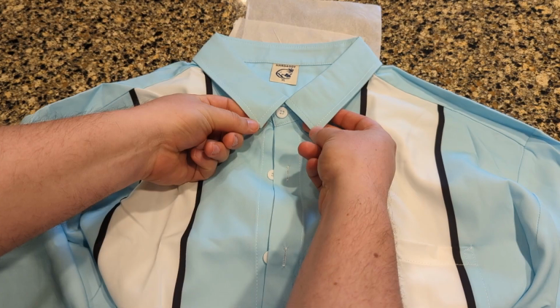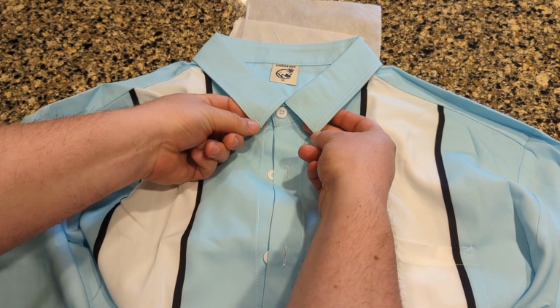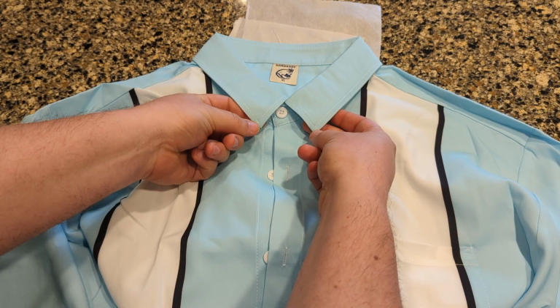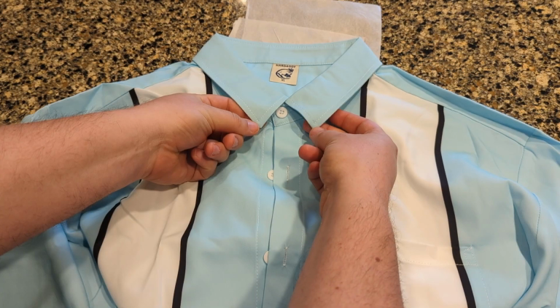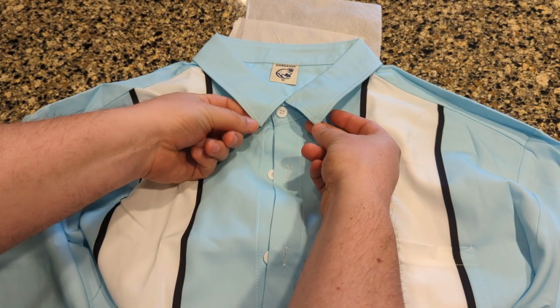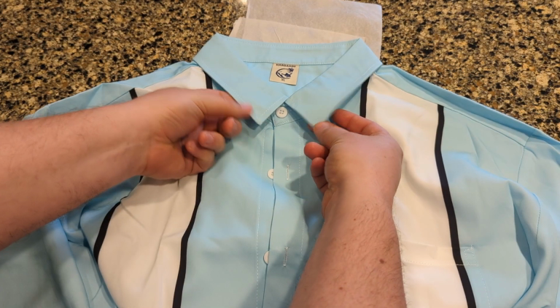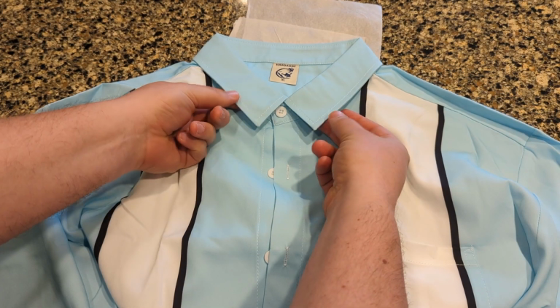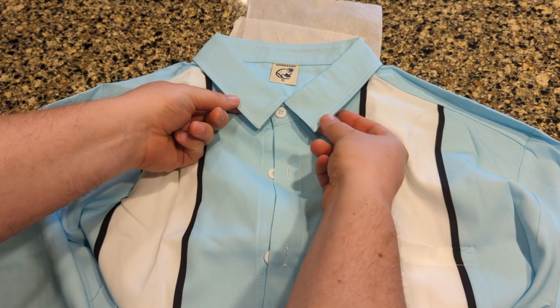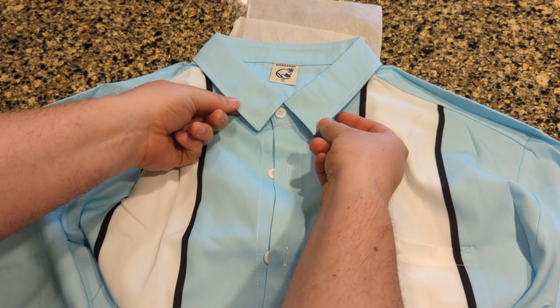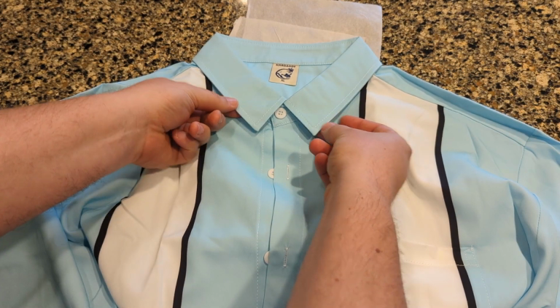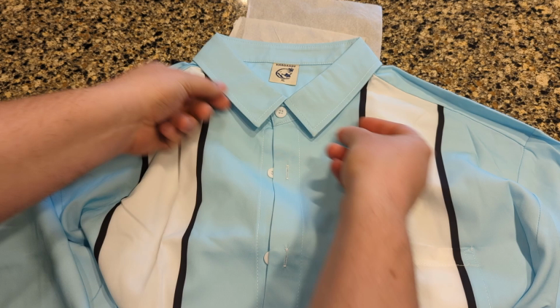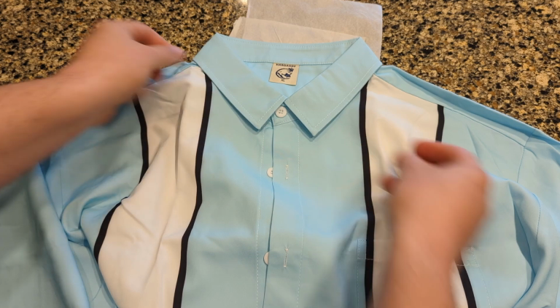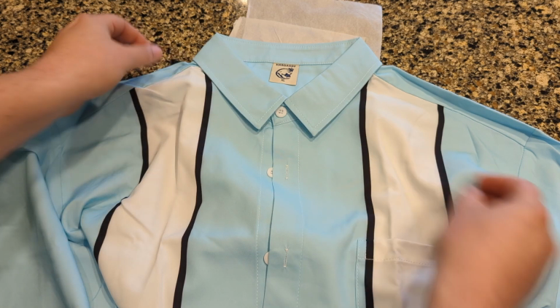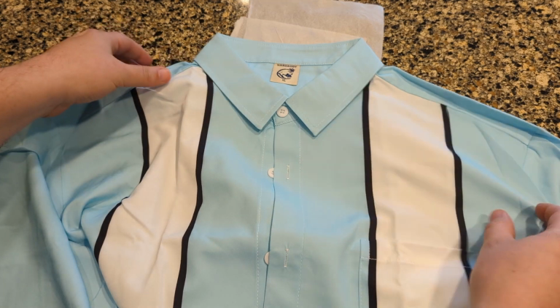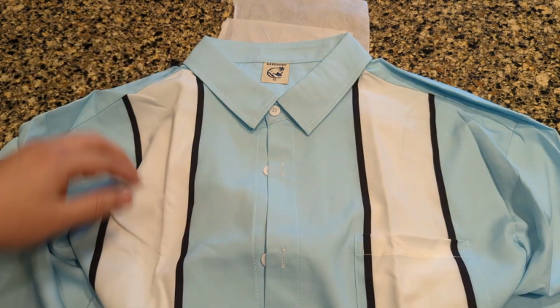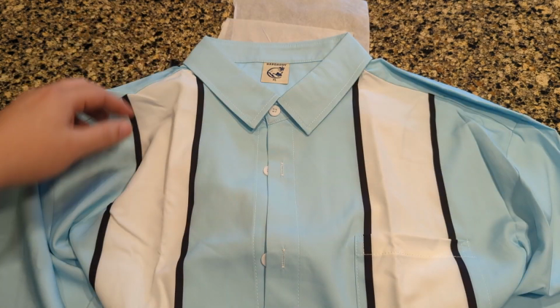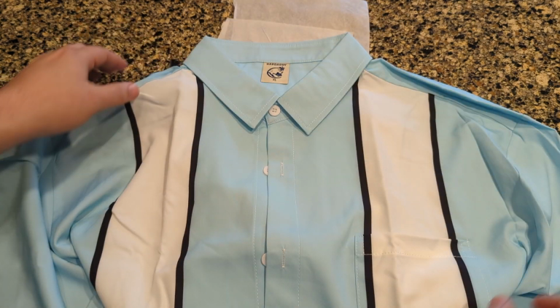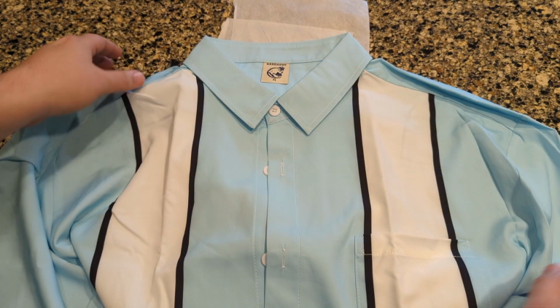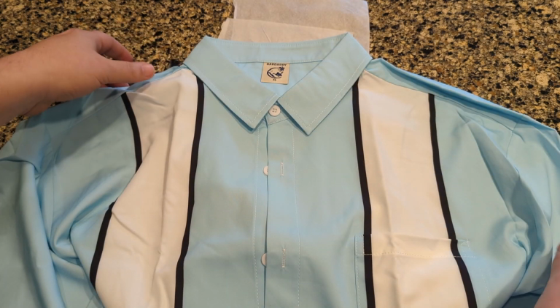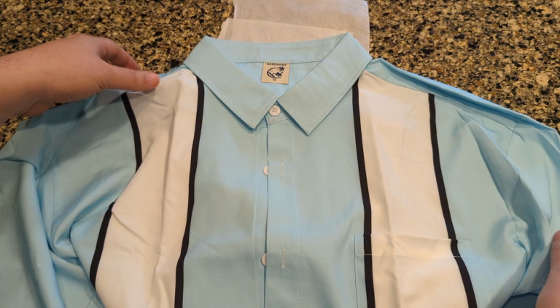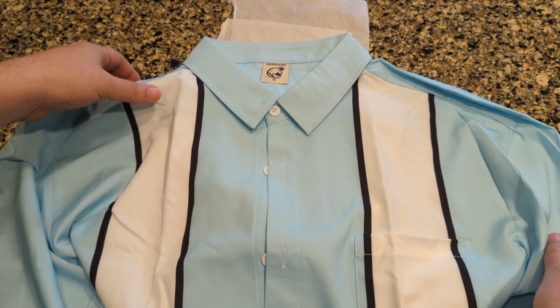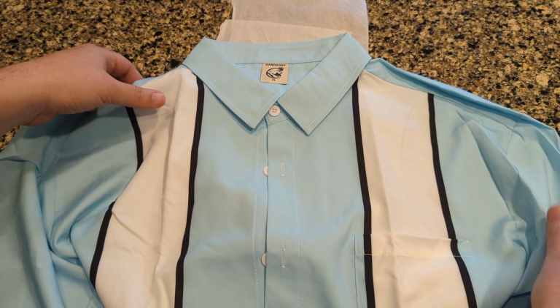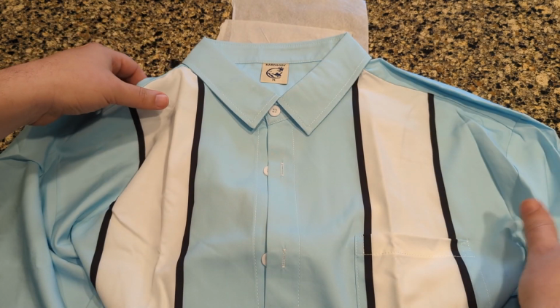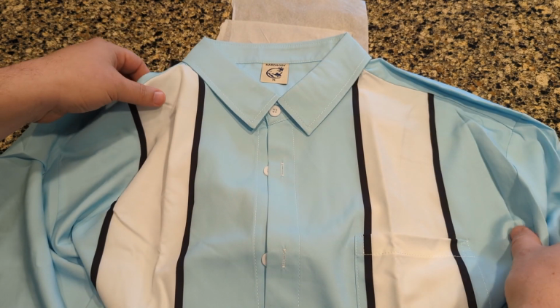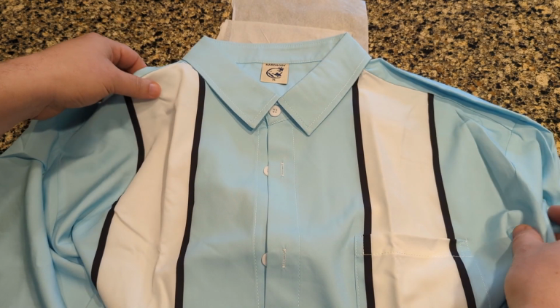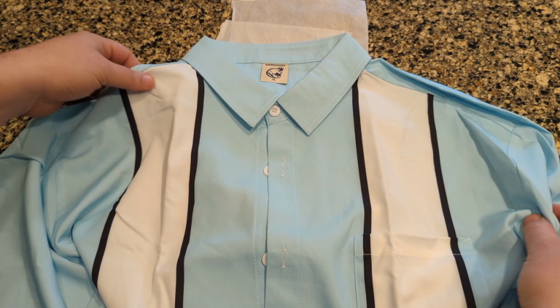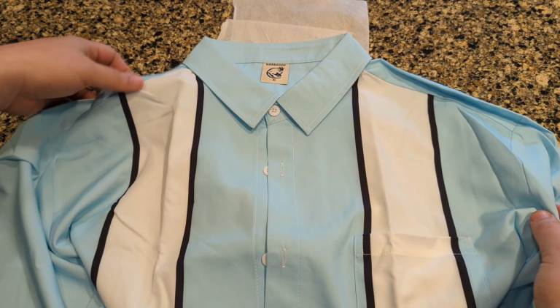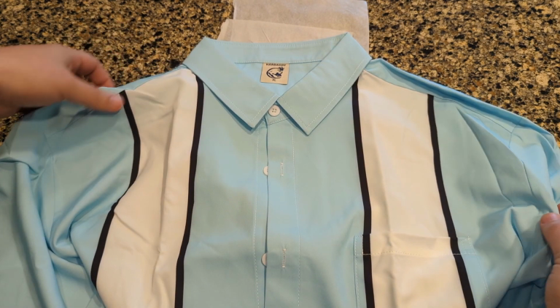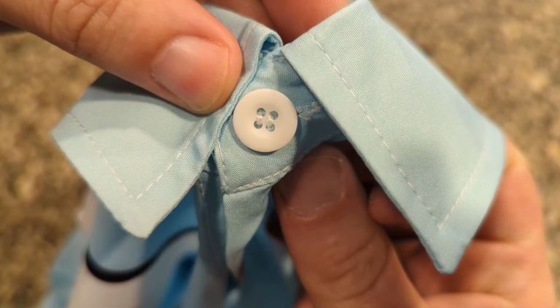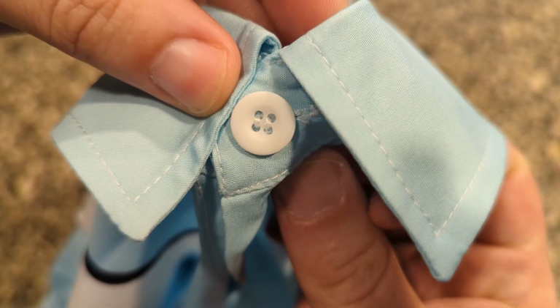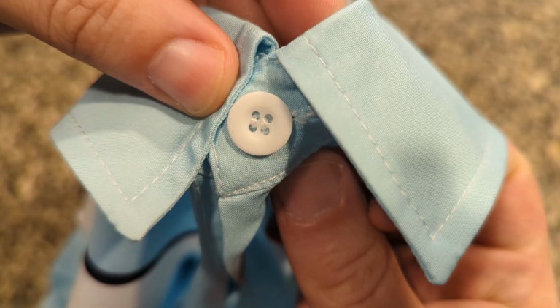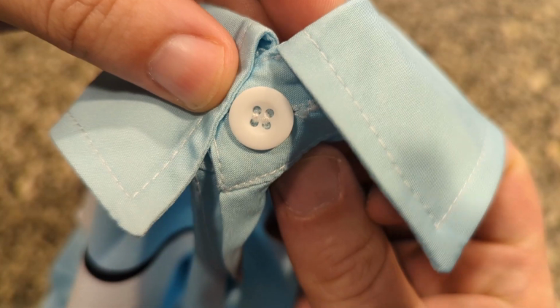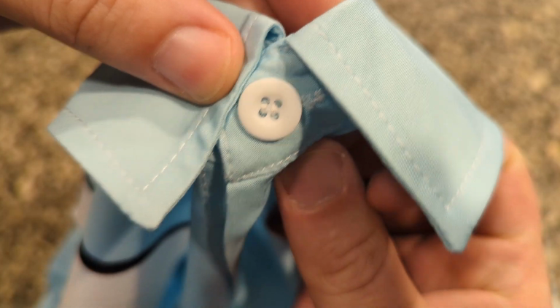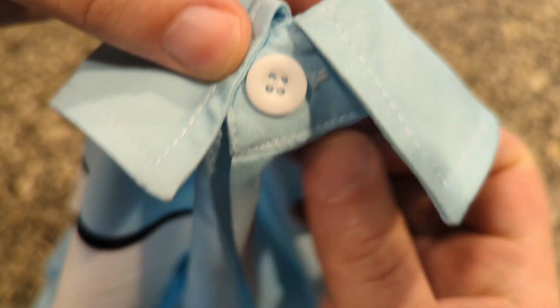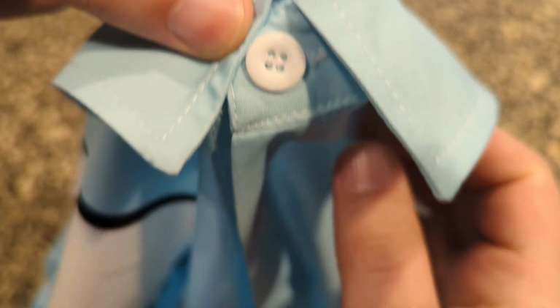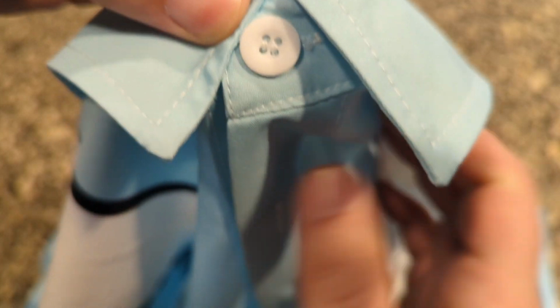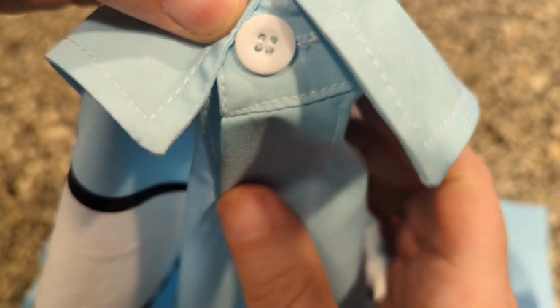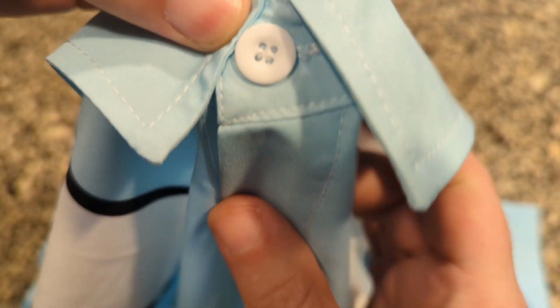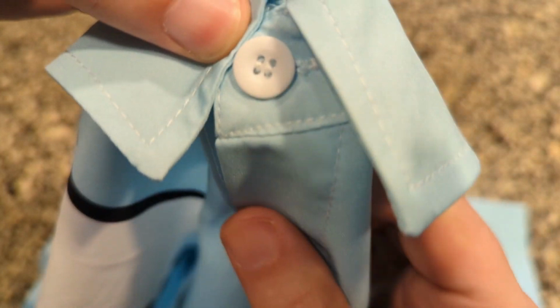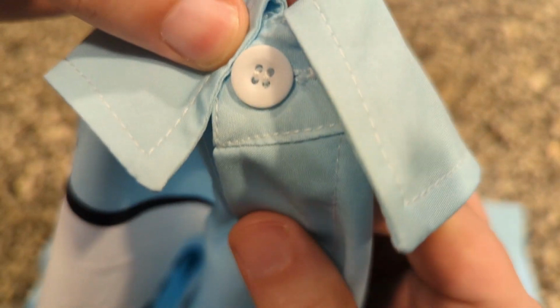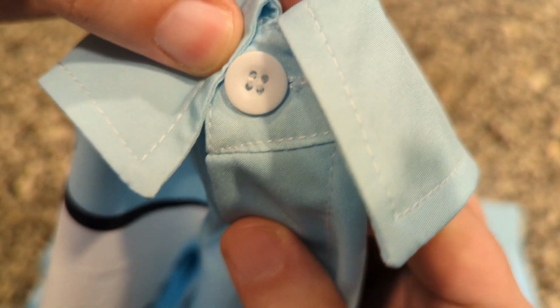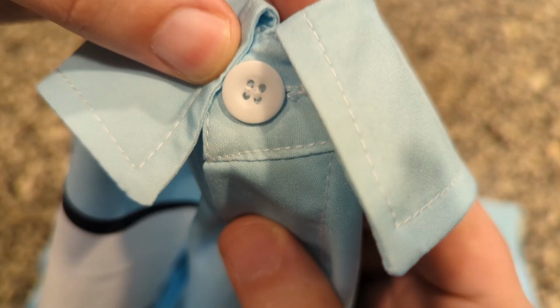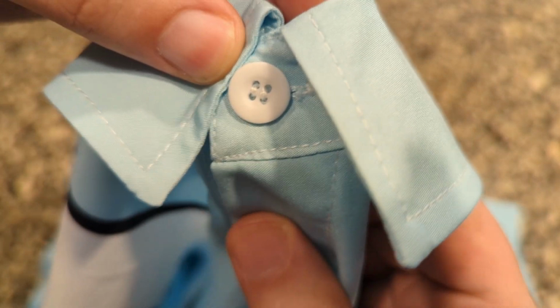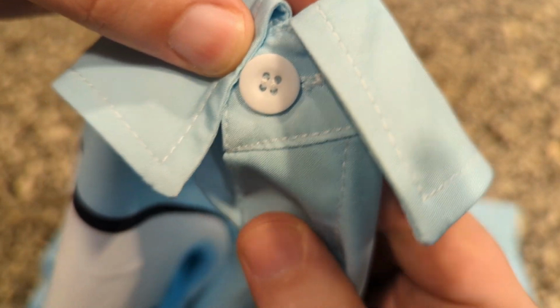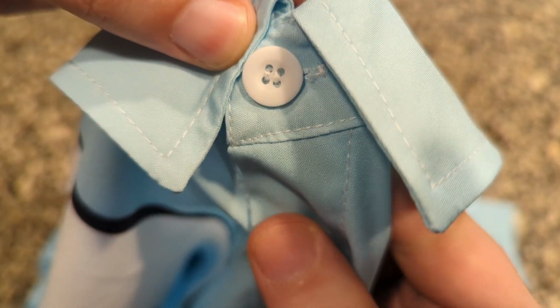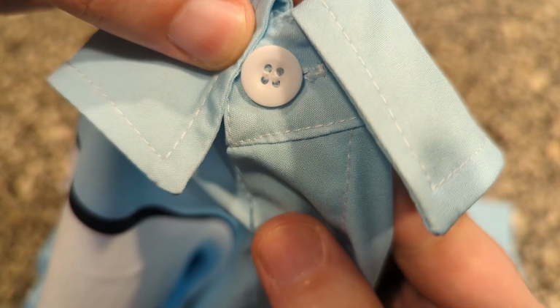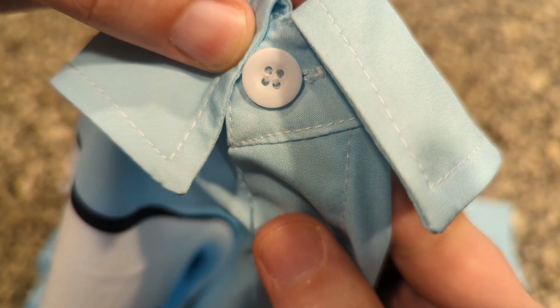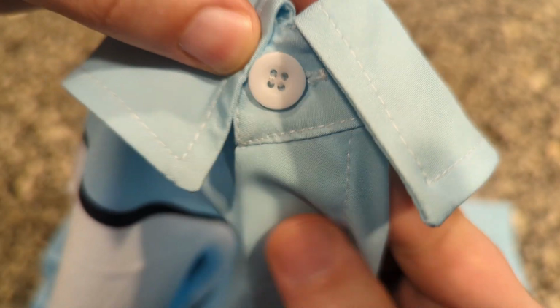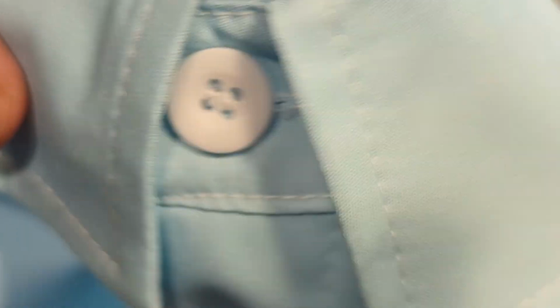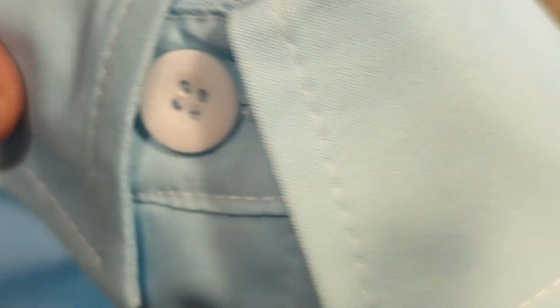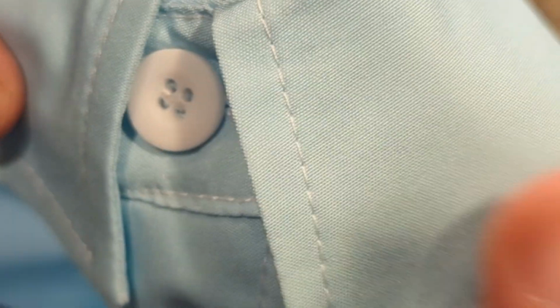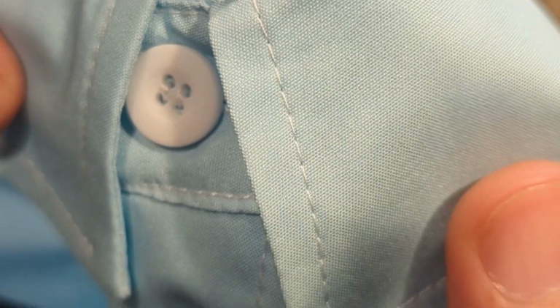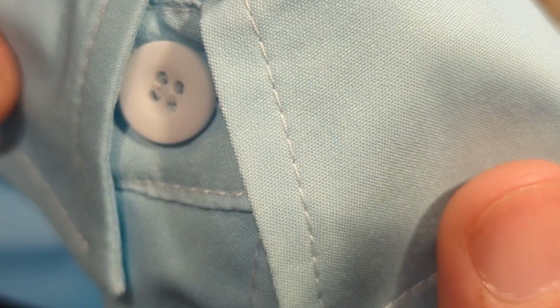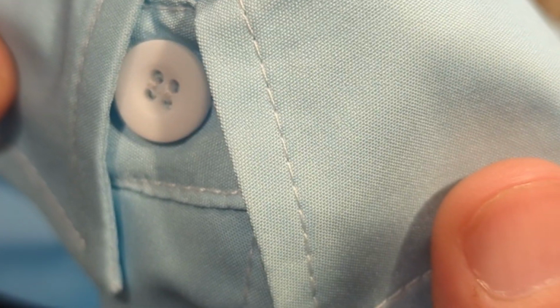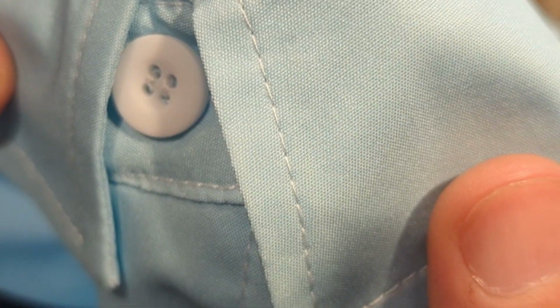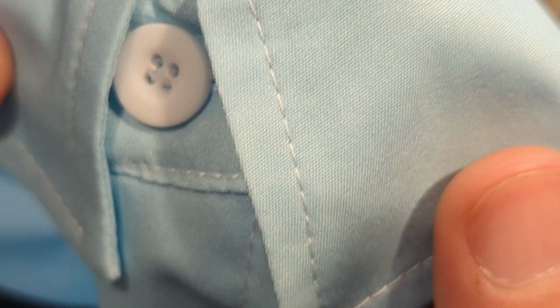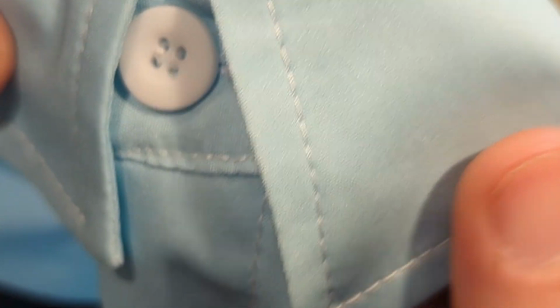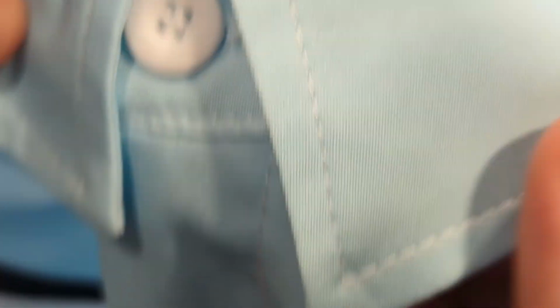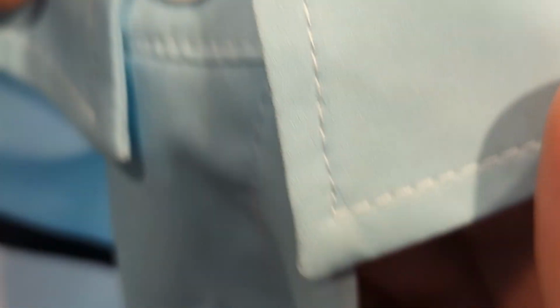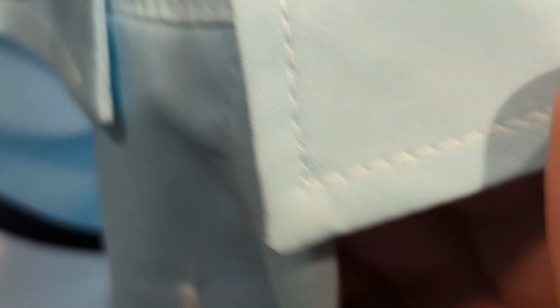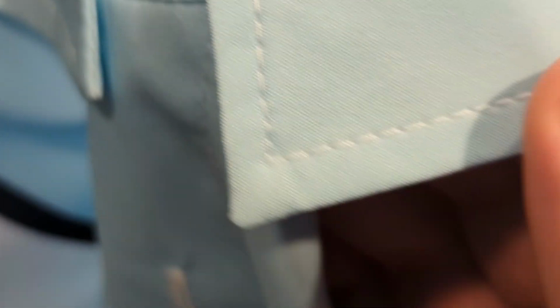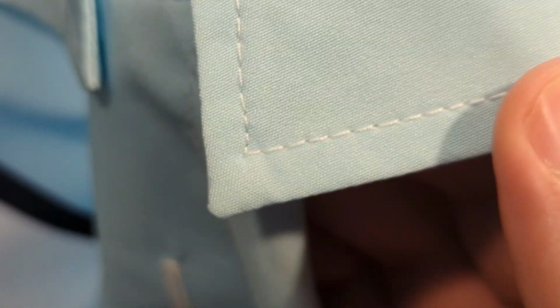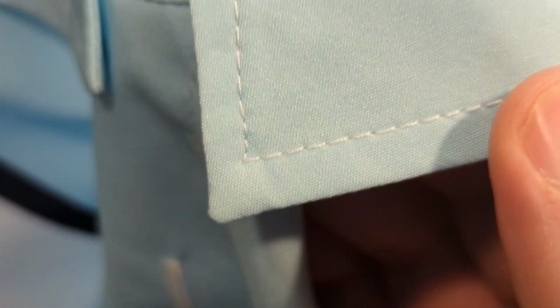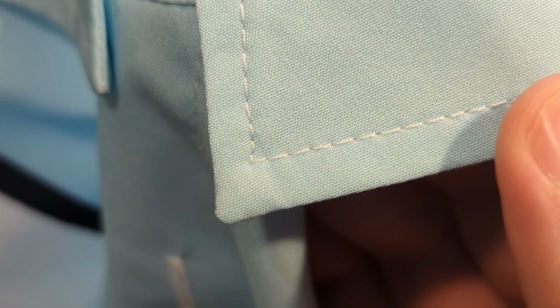I just love the stereotypical bowling shirt look to it. The collar is nice and sharp, and I love the retro look to it. Here's a close-up of the buttons and stitching — looks to be really well done.